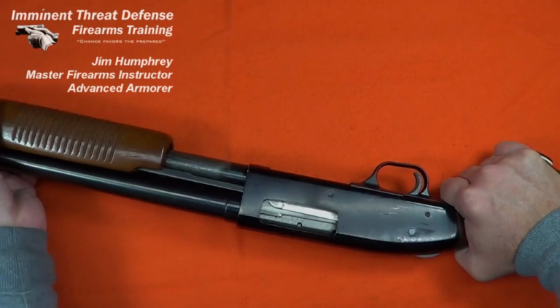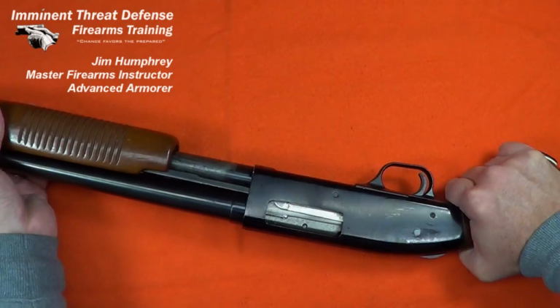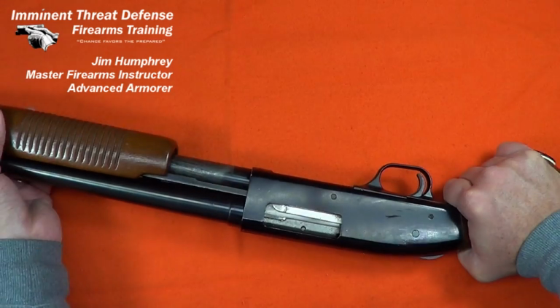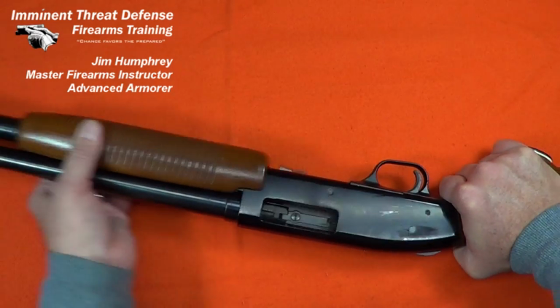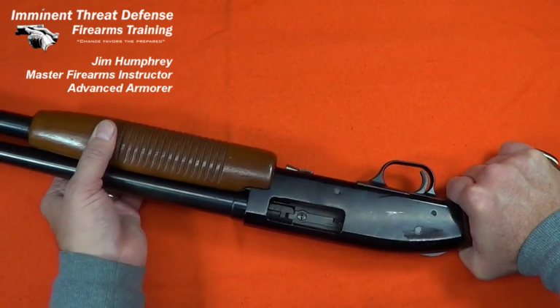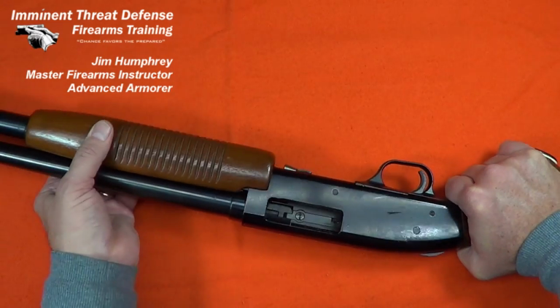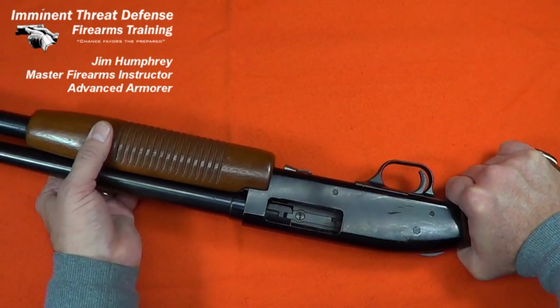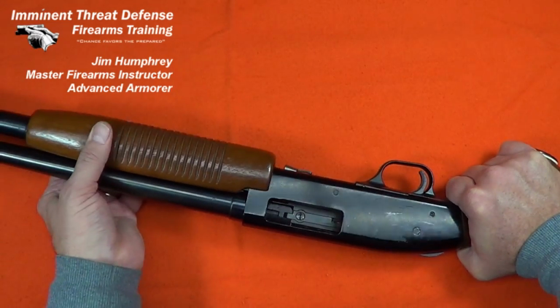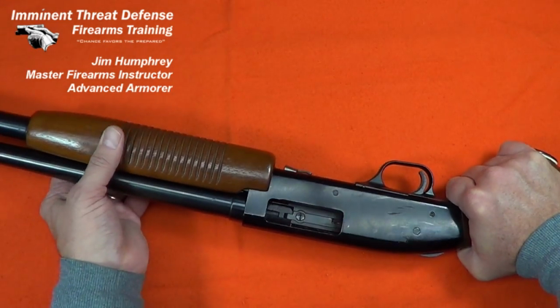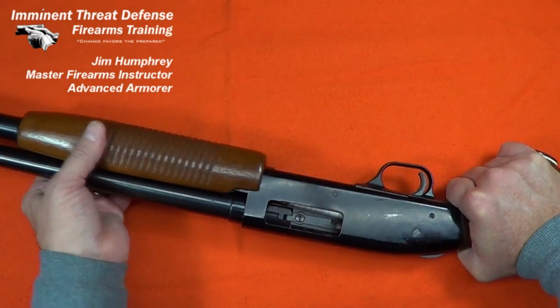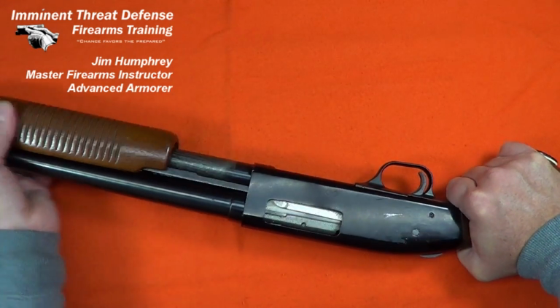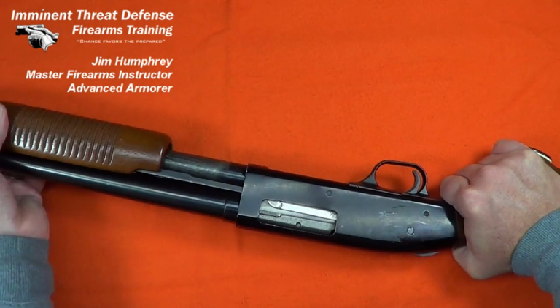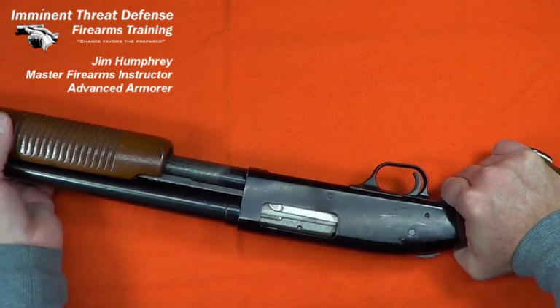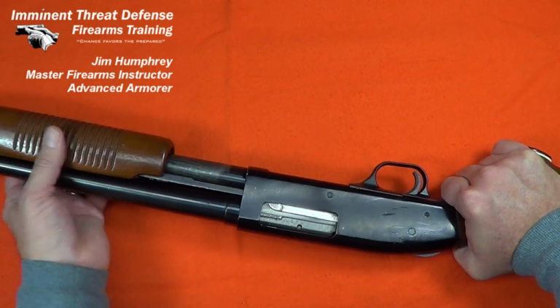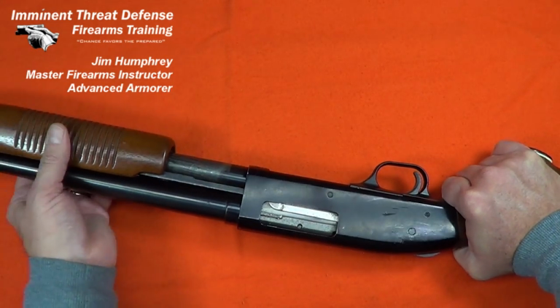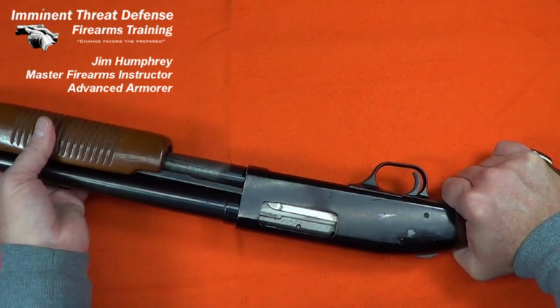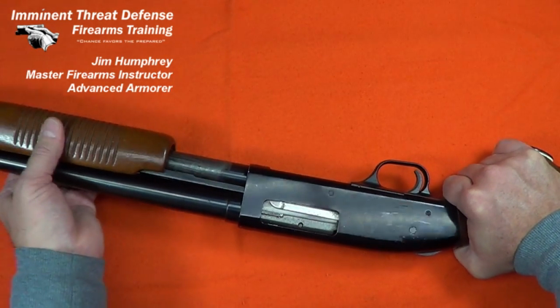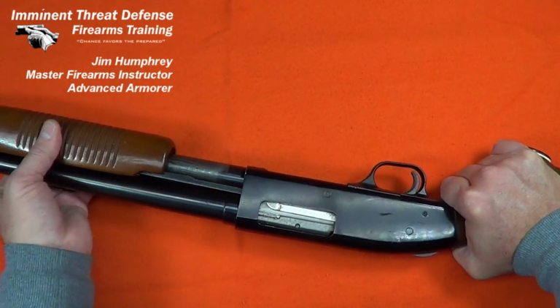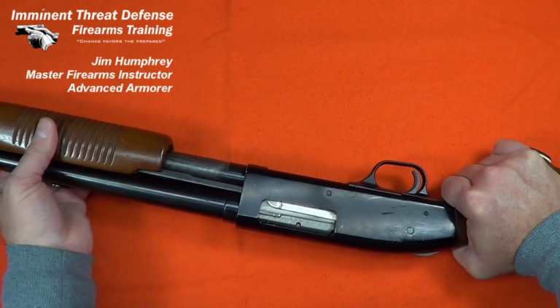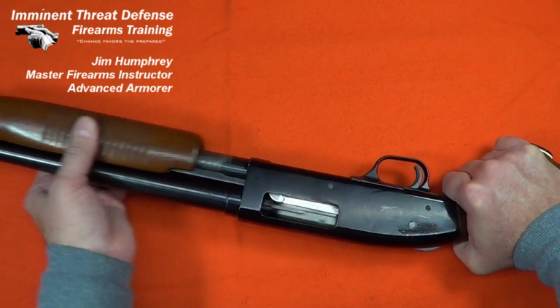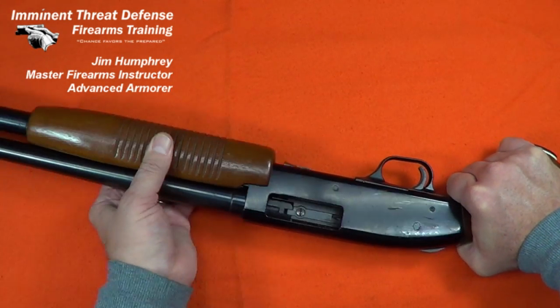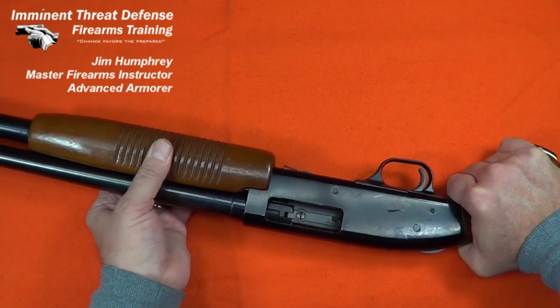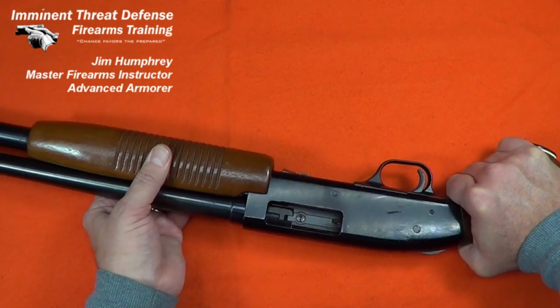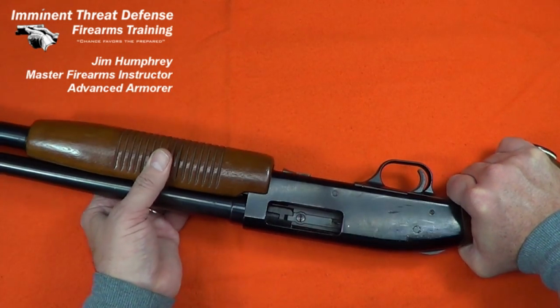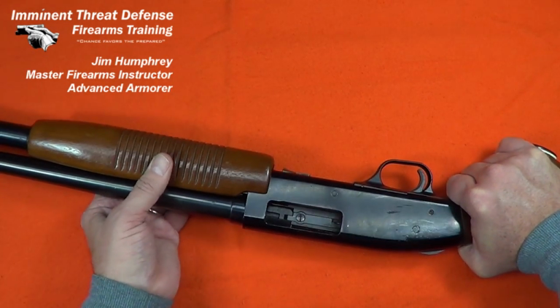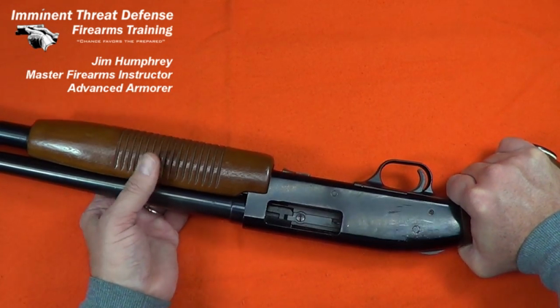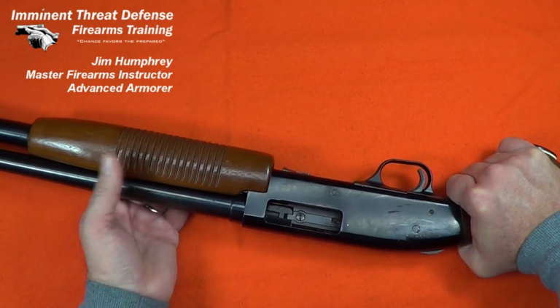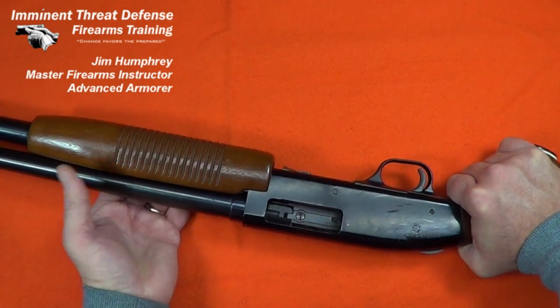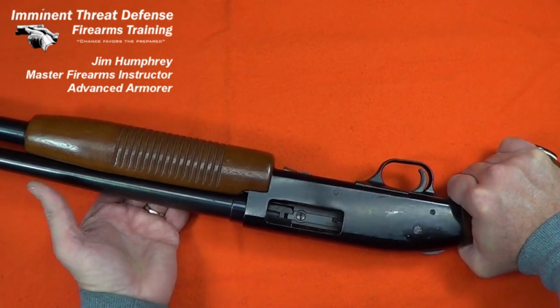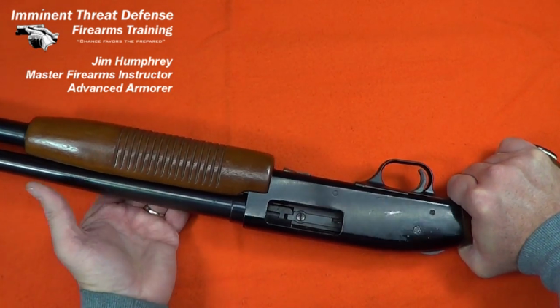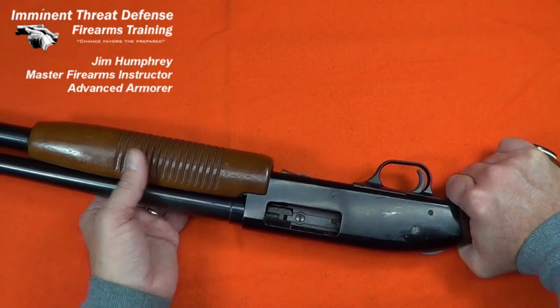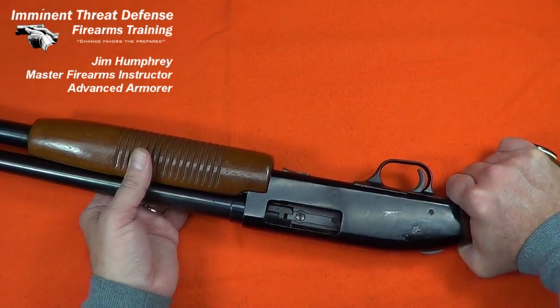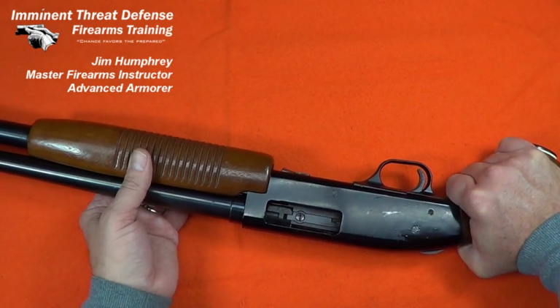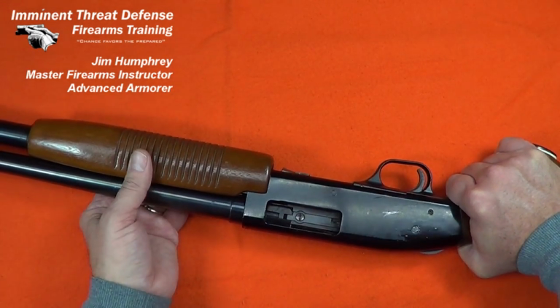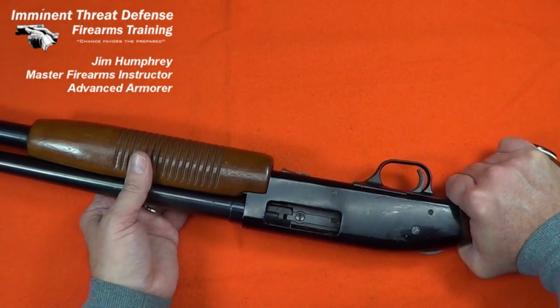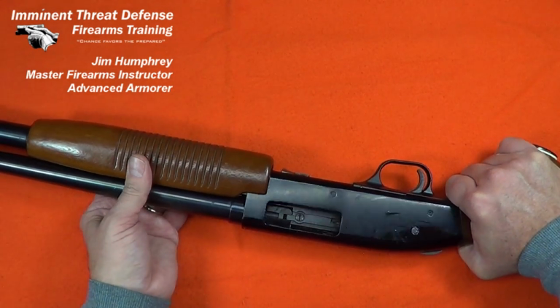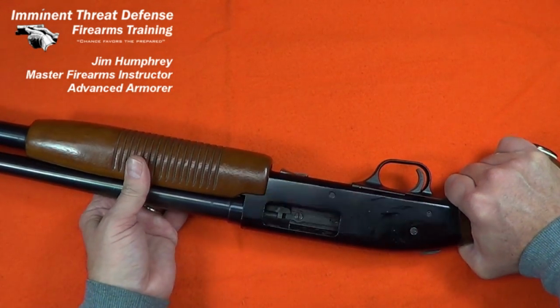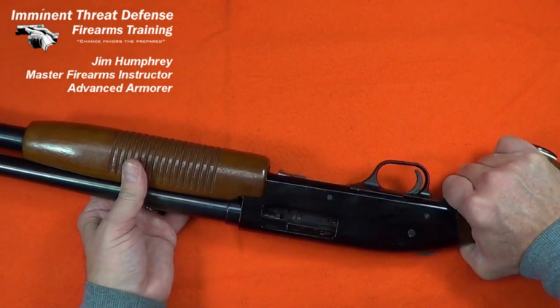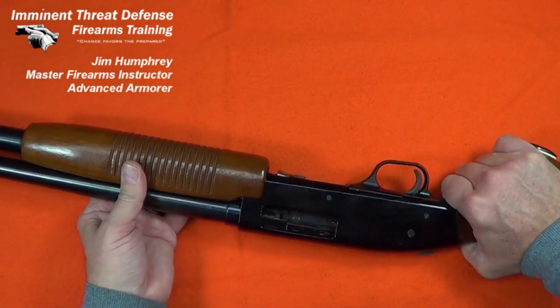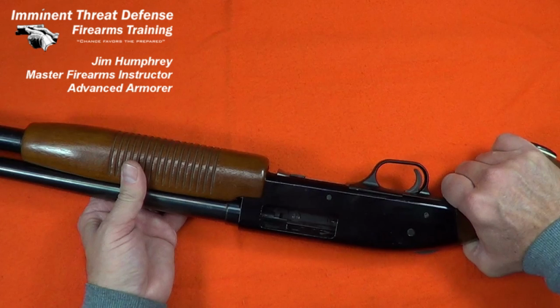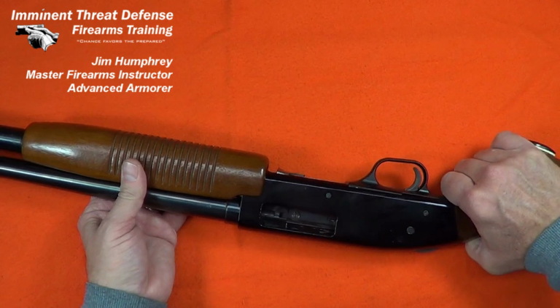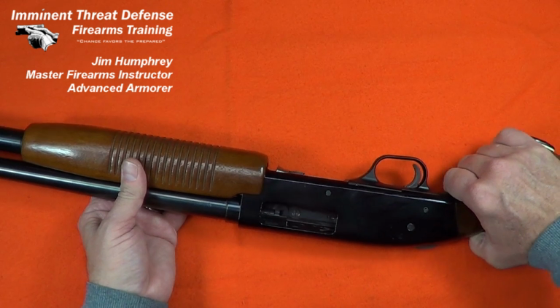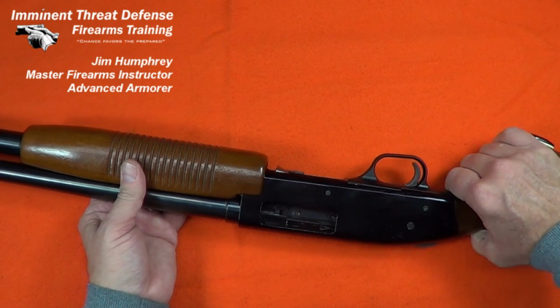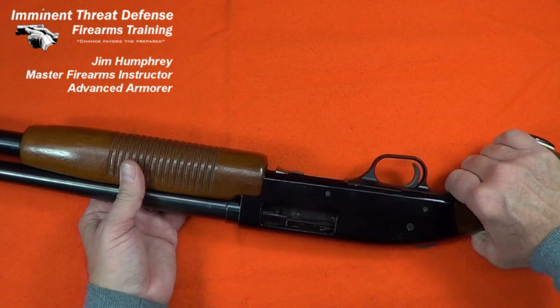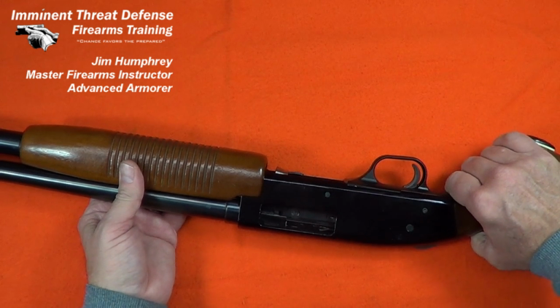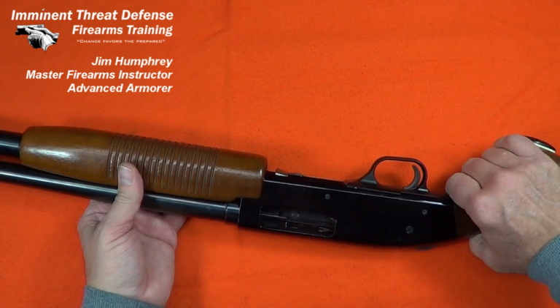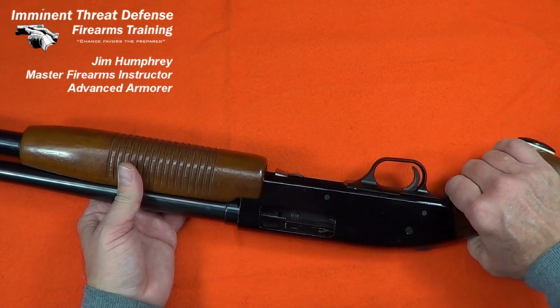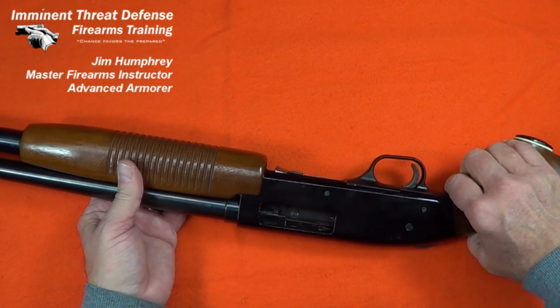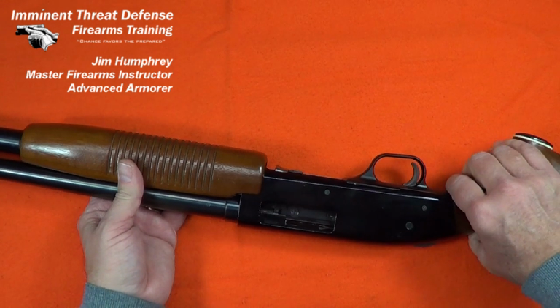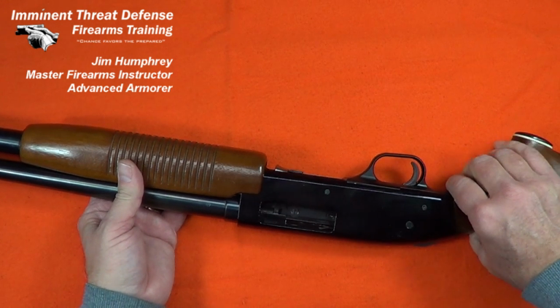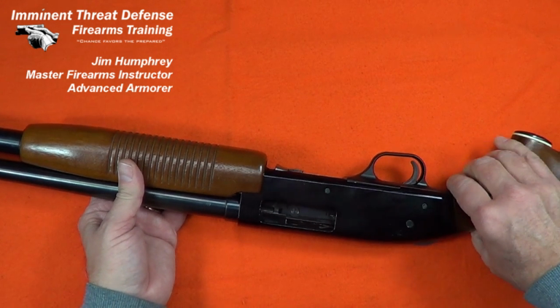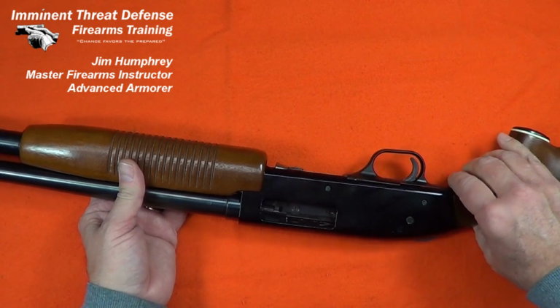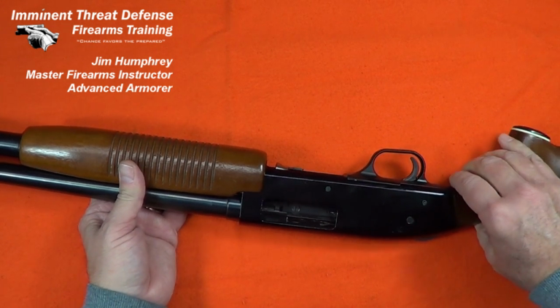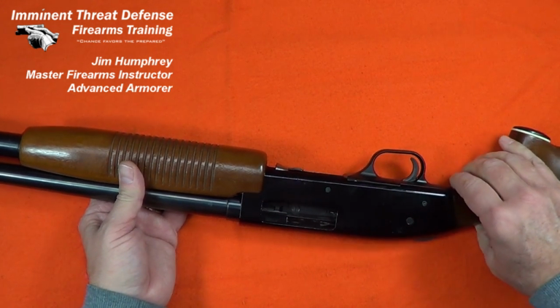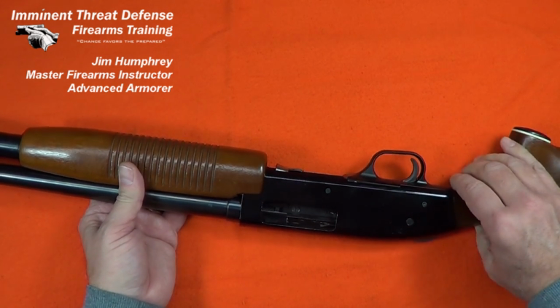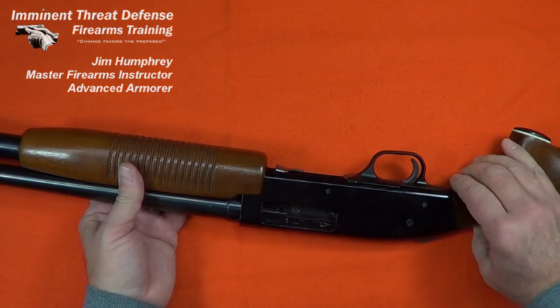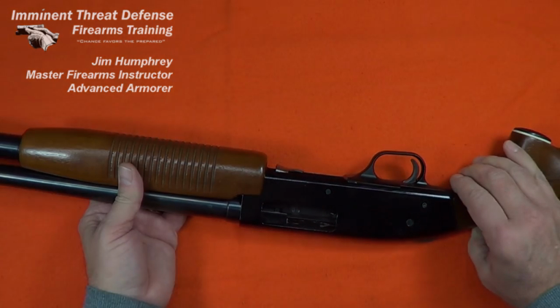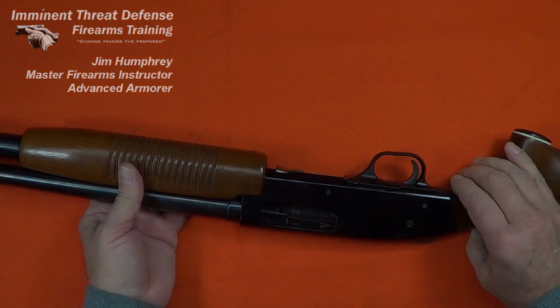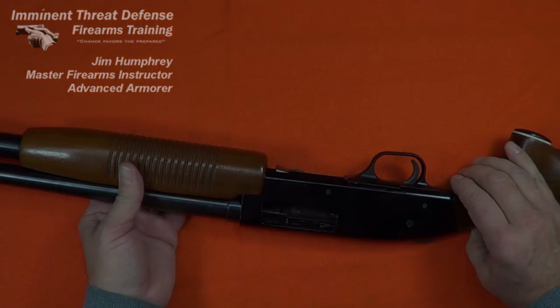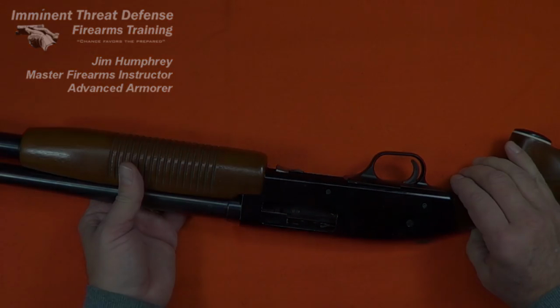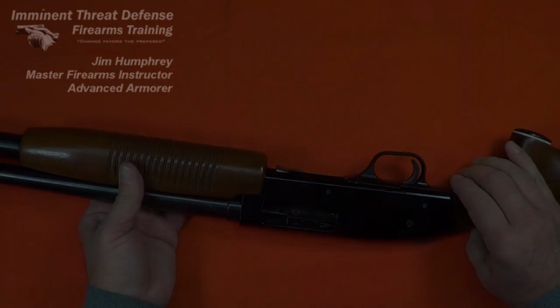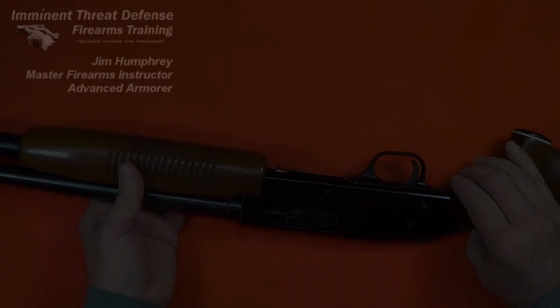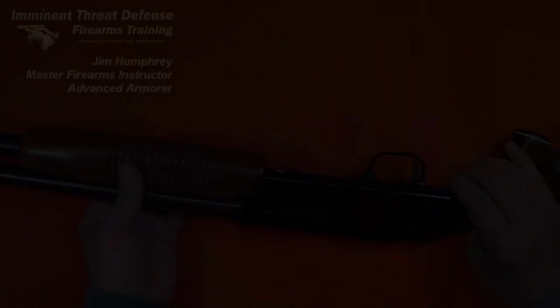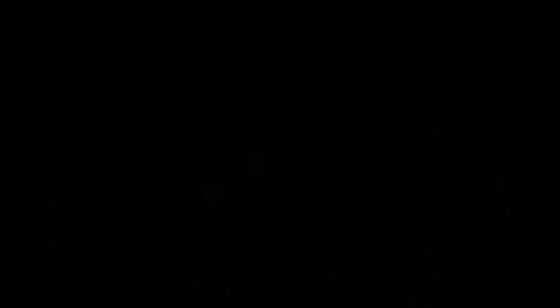It's not supposed to do that. Hi, this is Jim Humphrey with Imminent Threat Defense Firearms Training. Let's have a look at this Western Field.